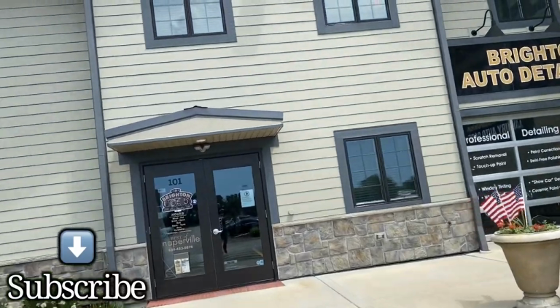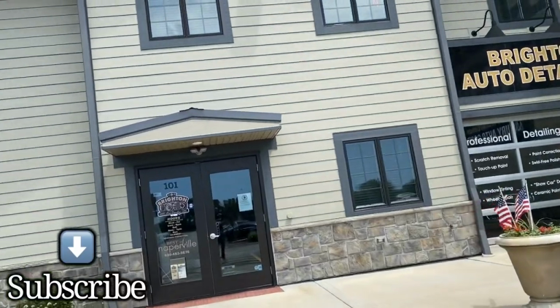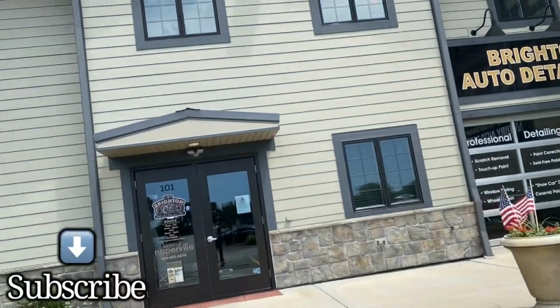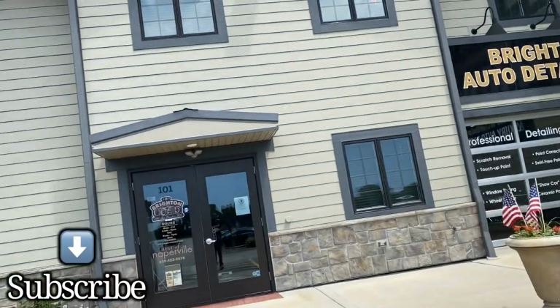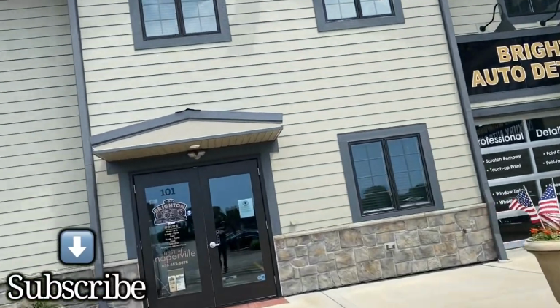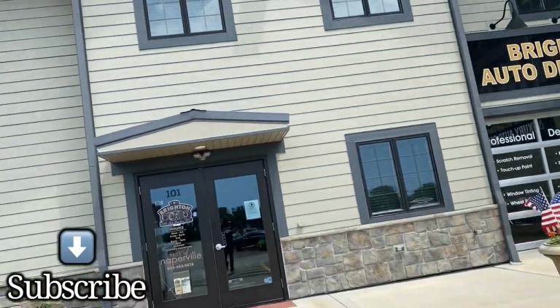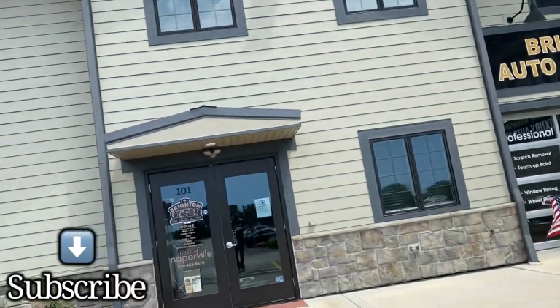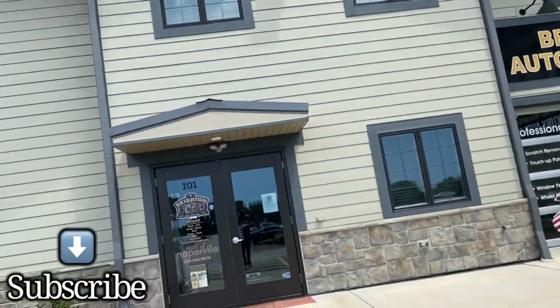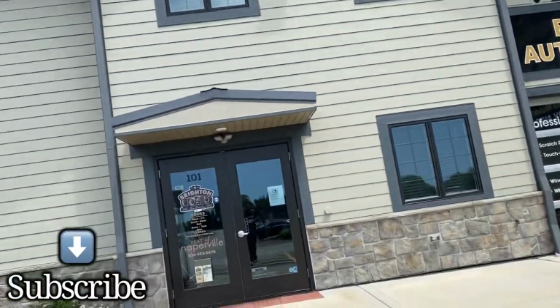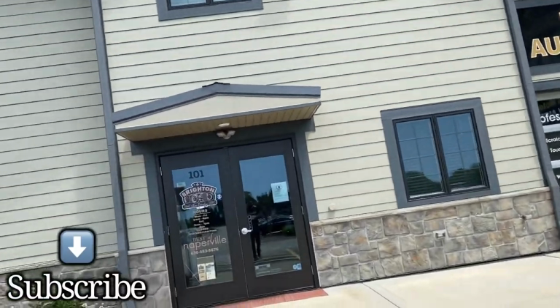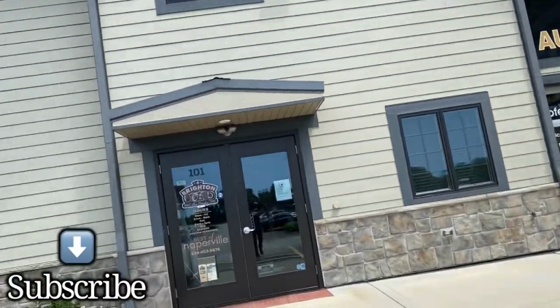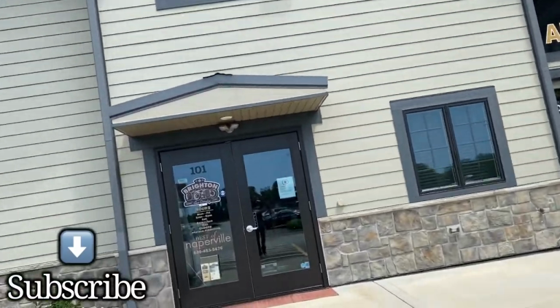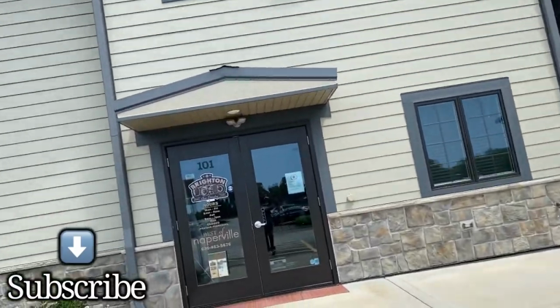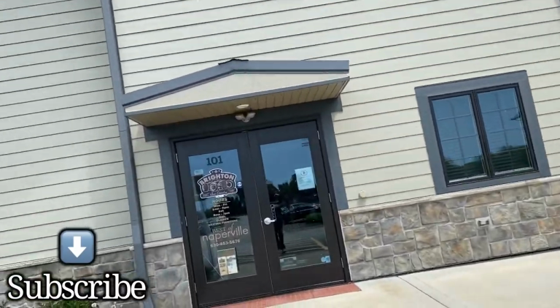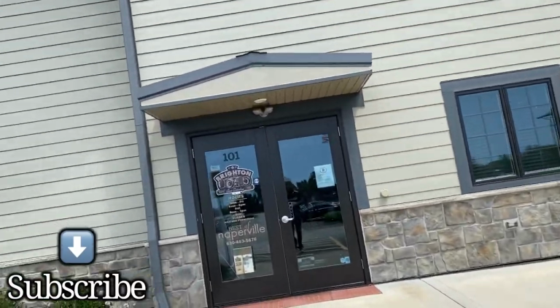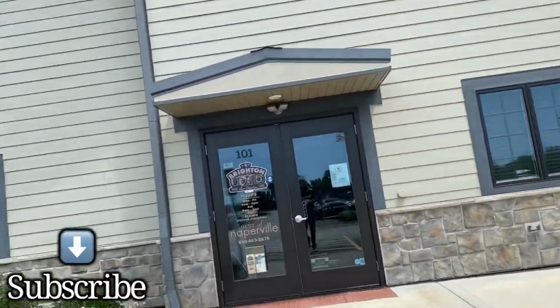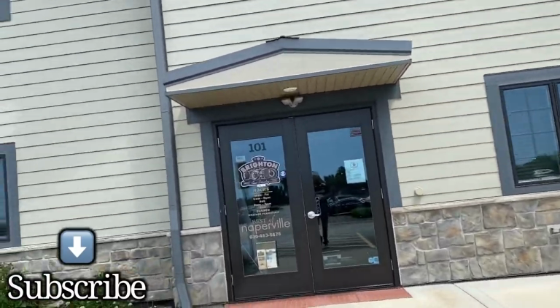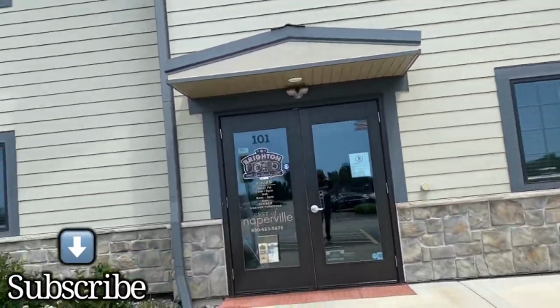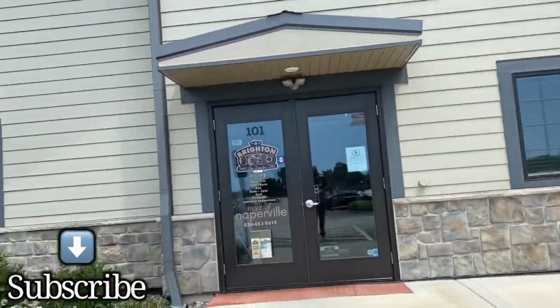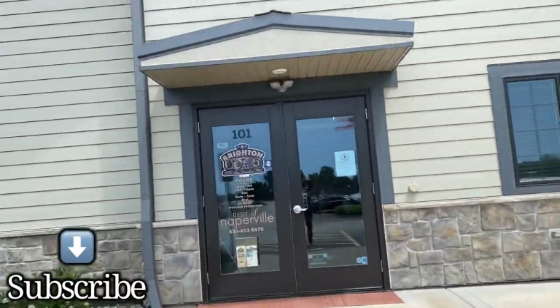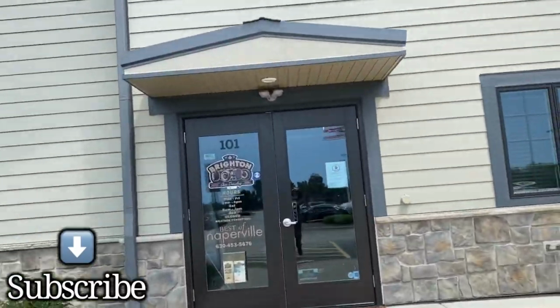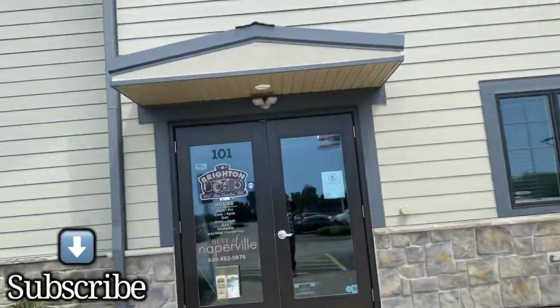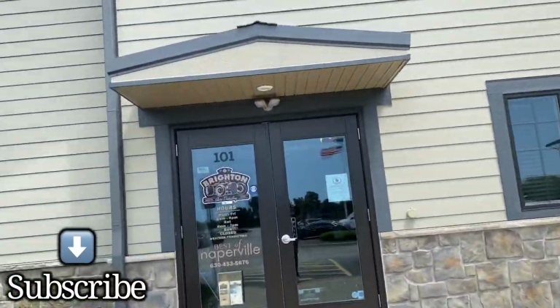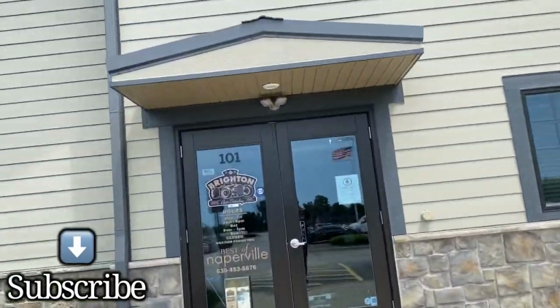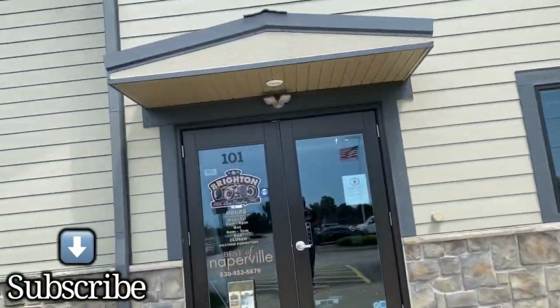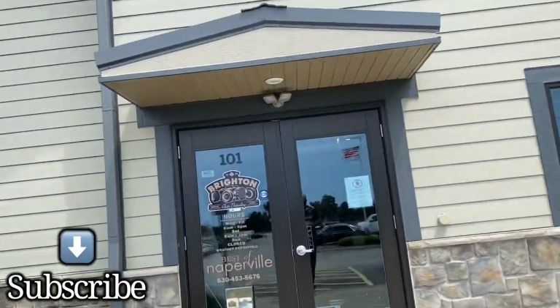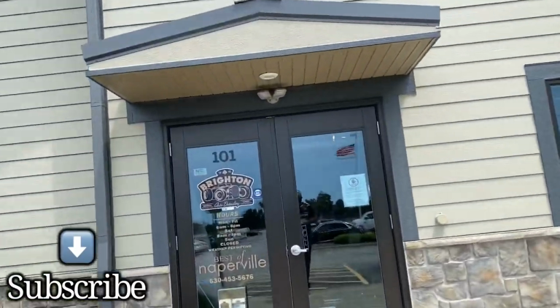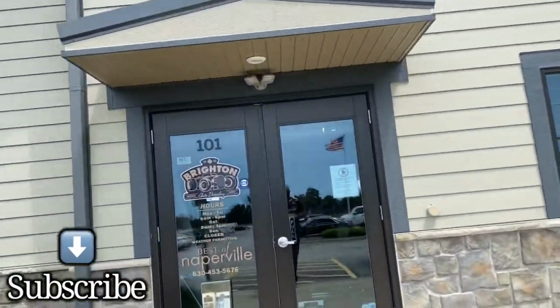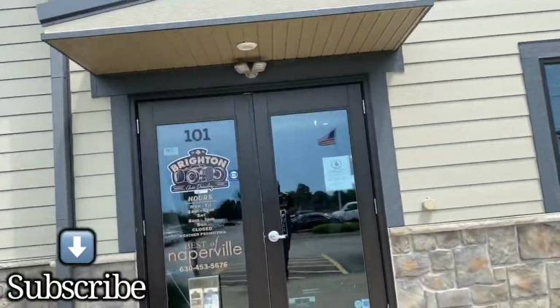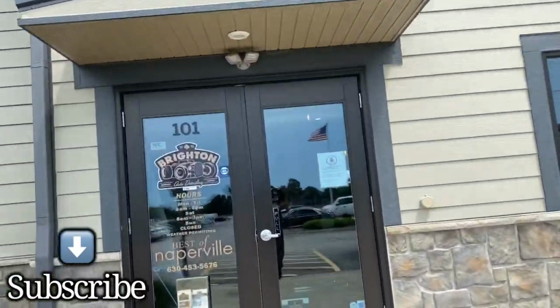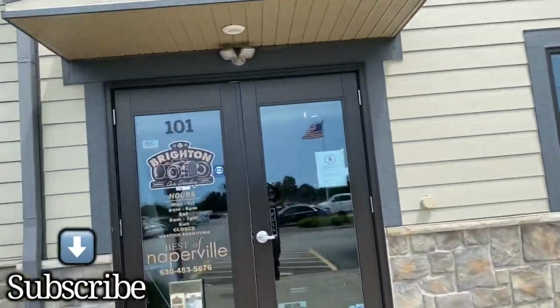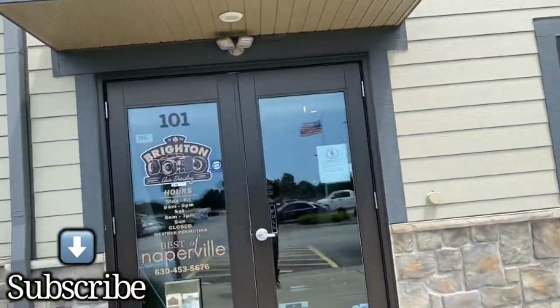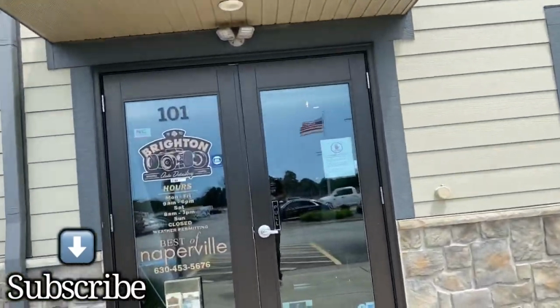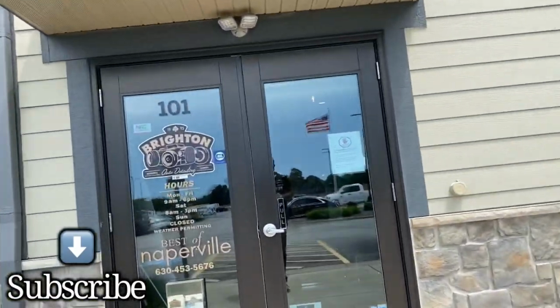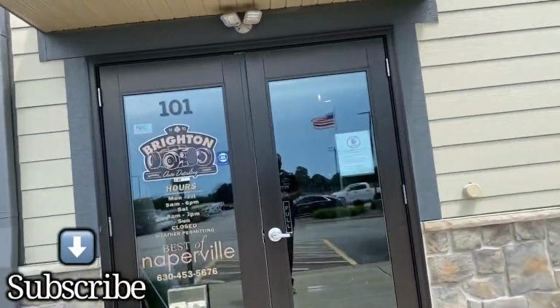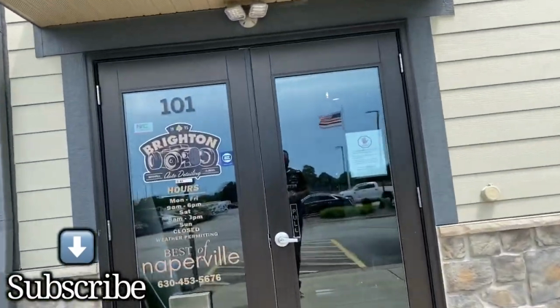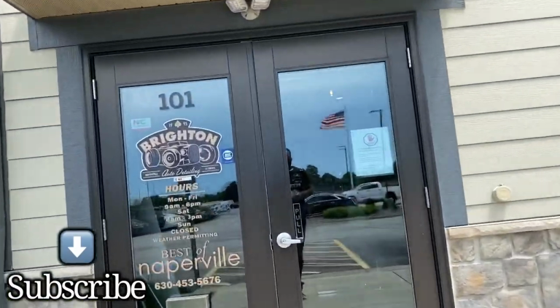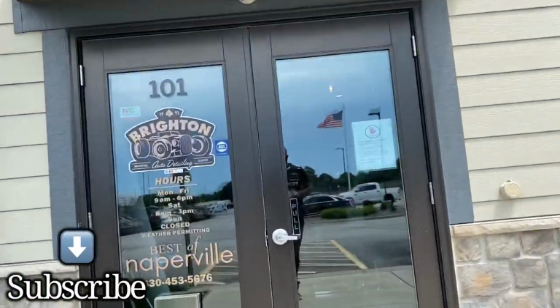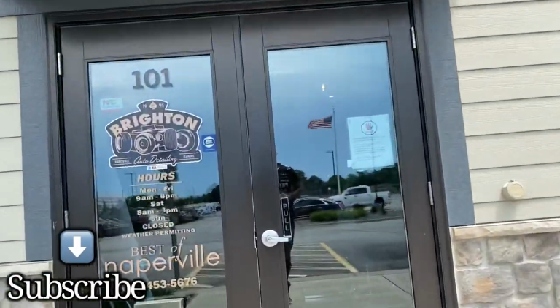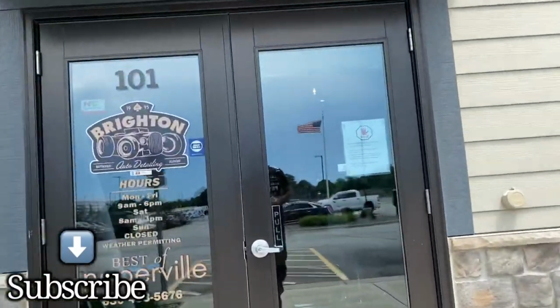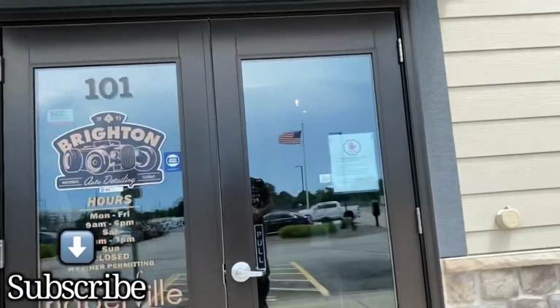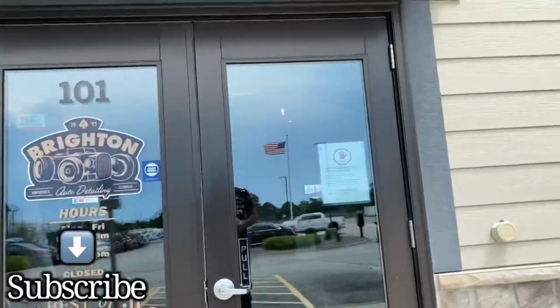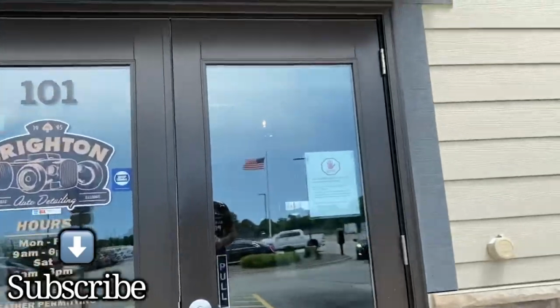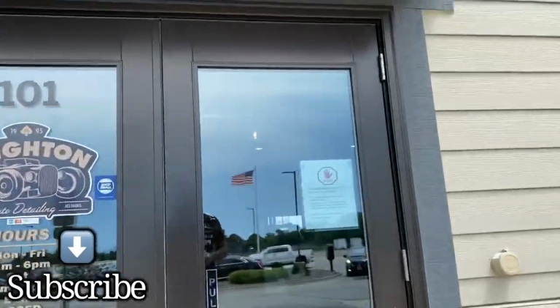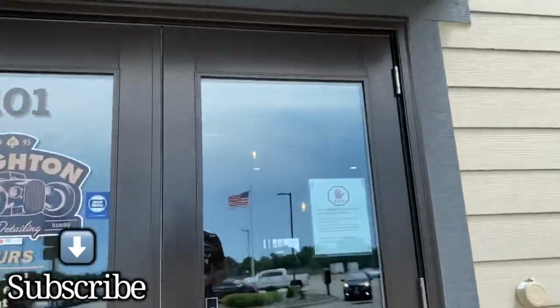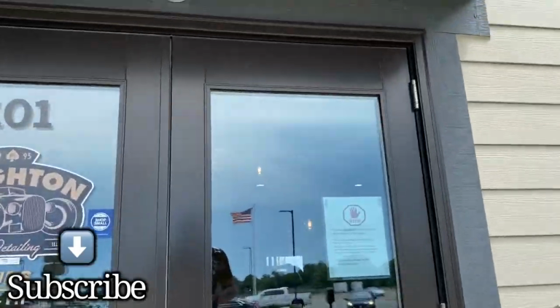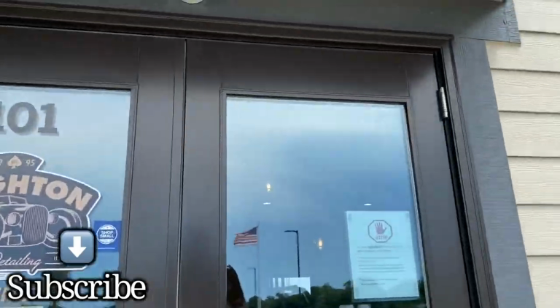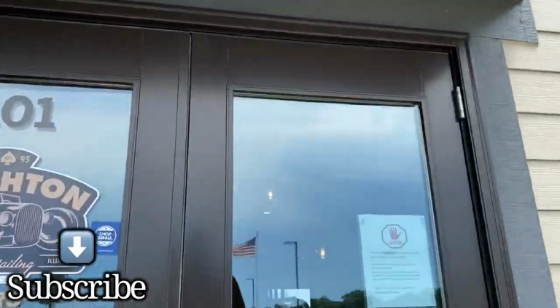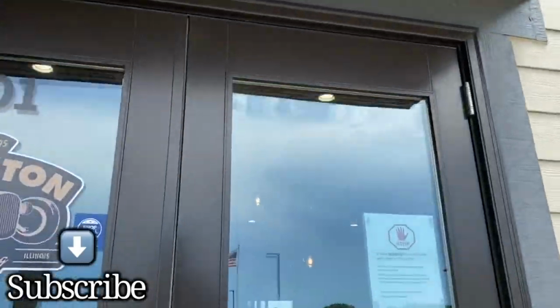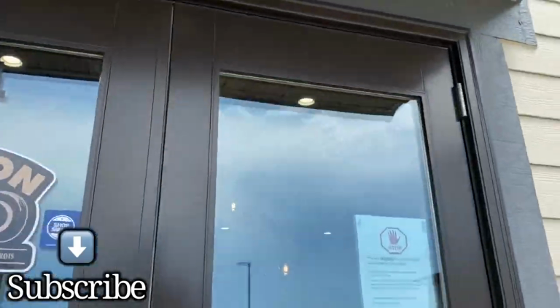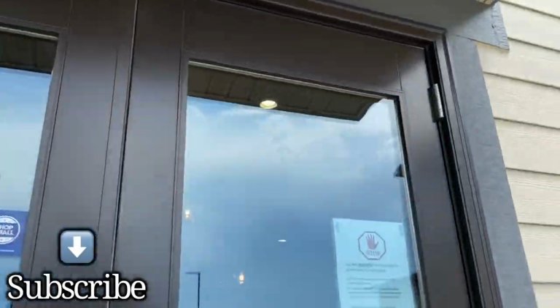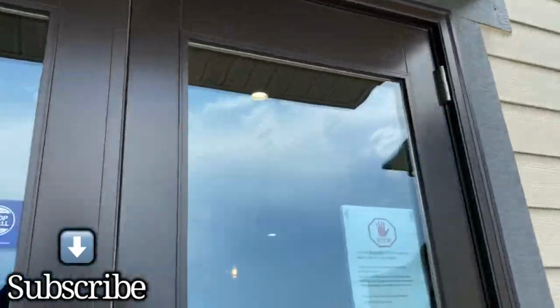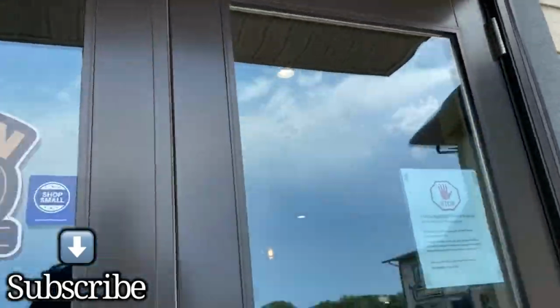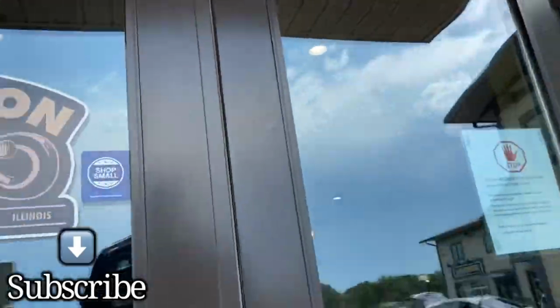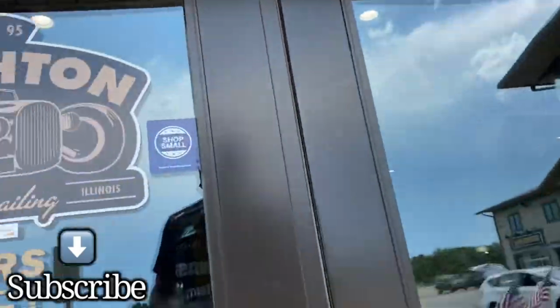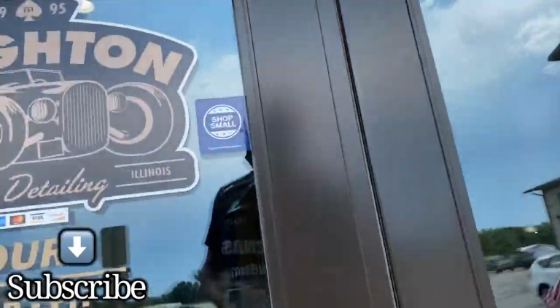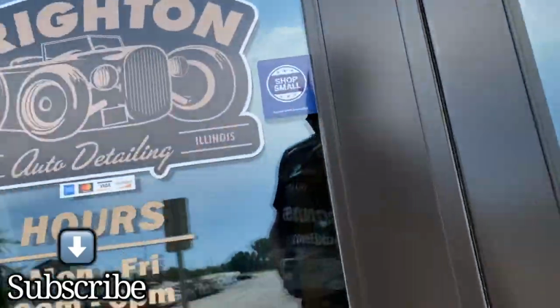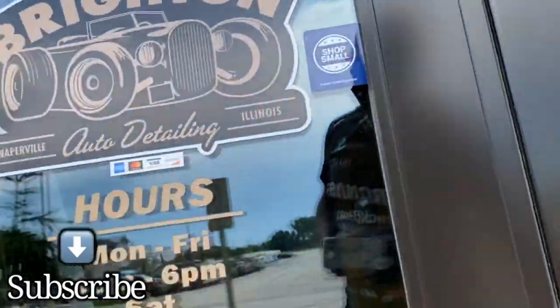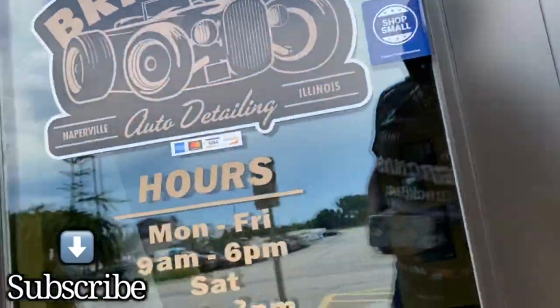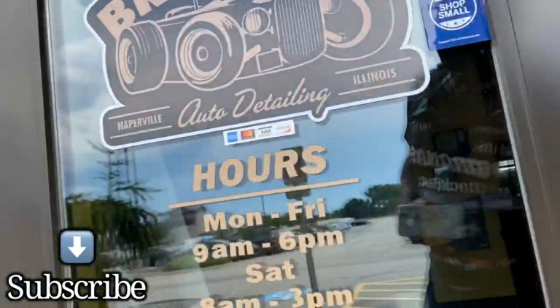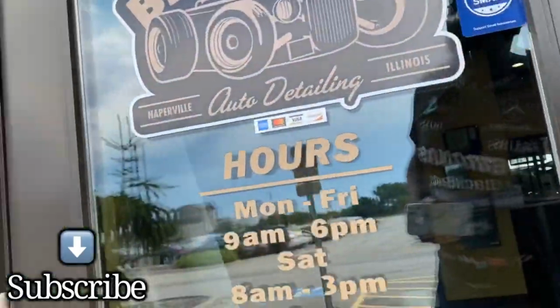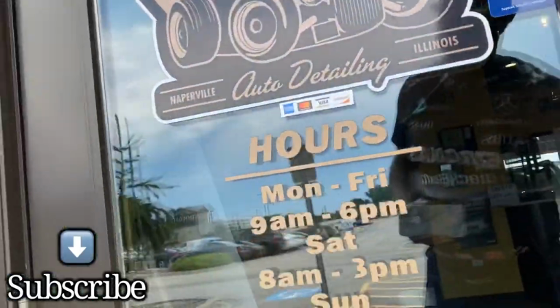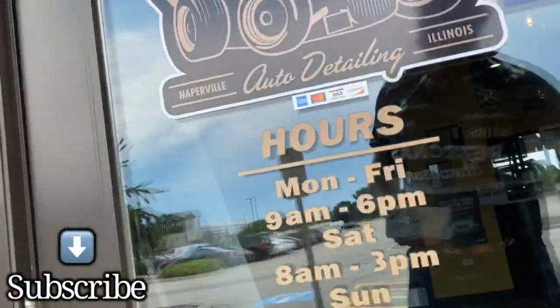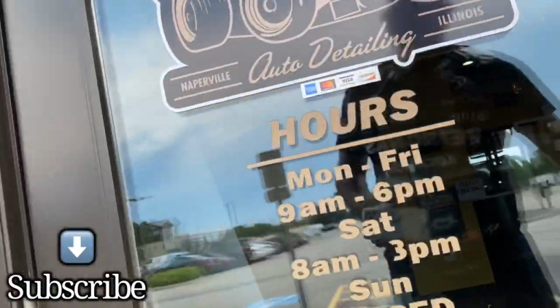Here I am, going to pick up the C8 Corvette. We just got a clear bra installed.